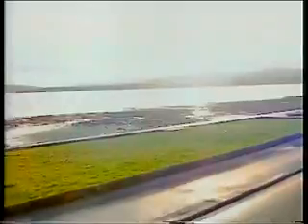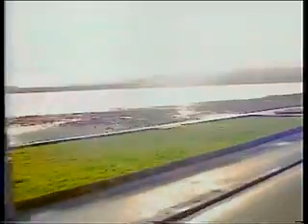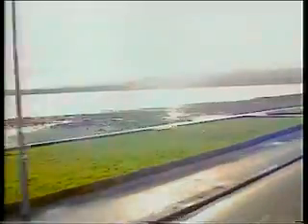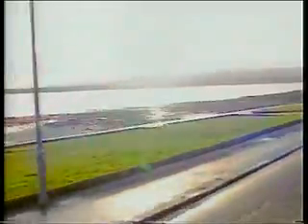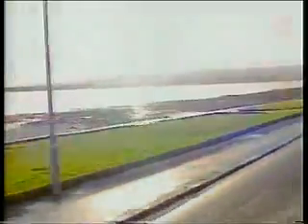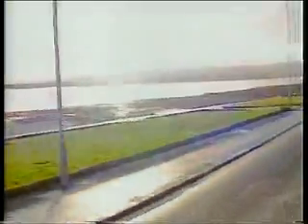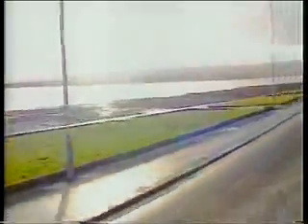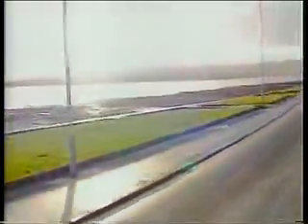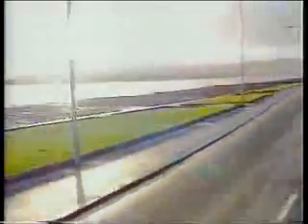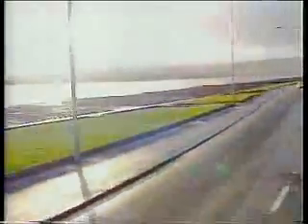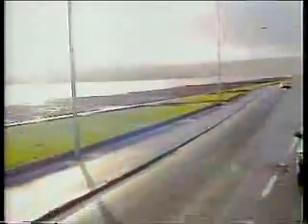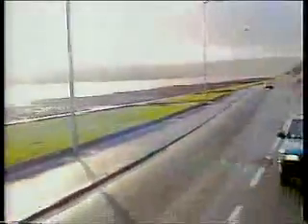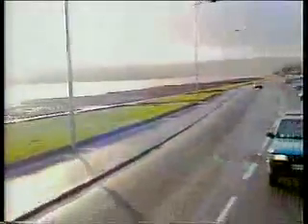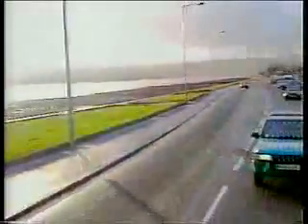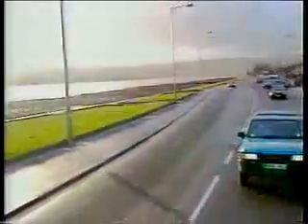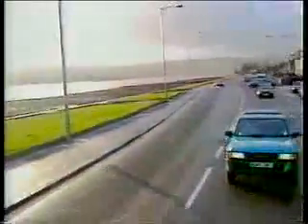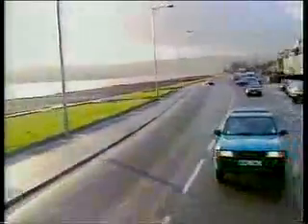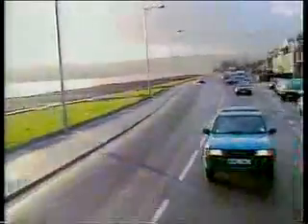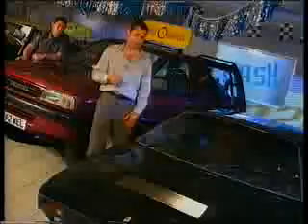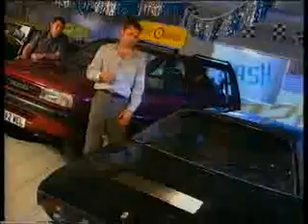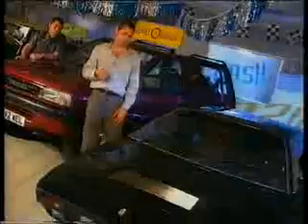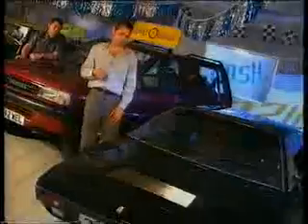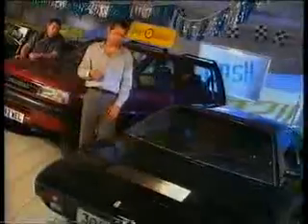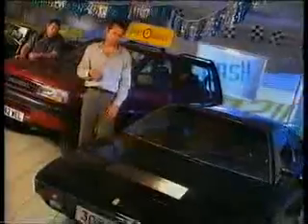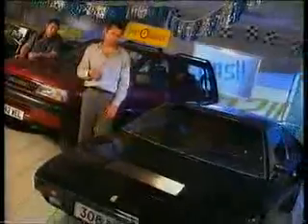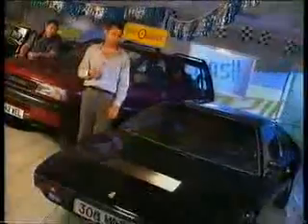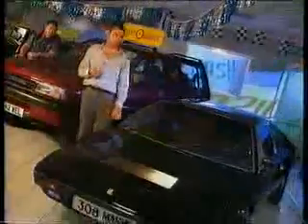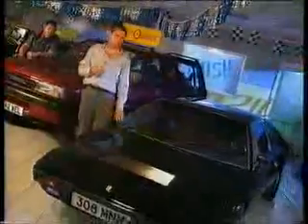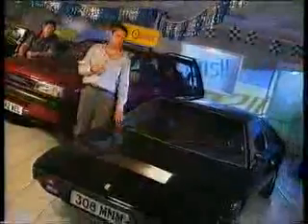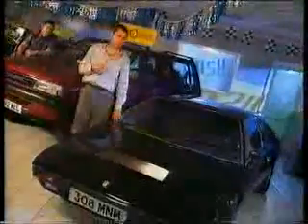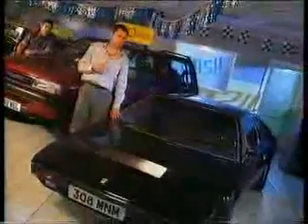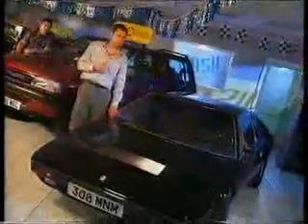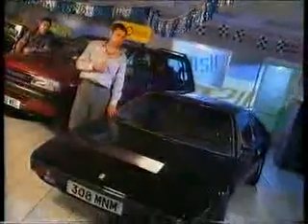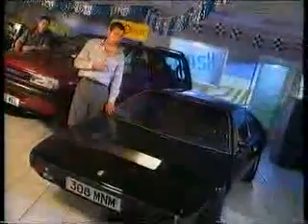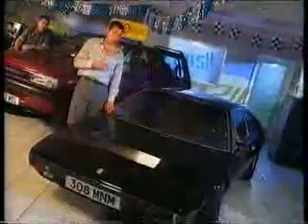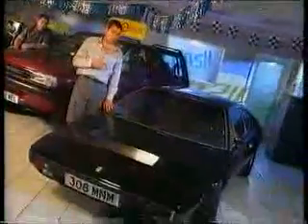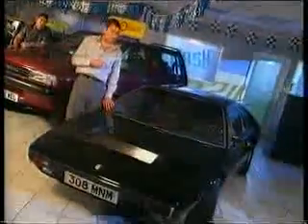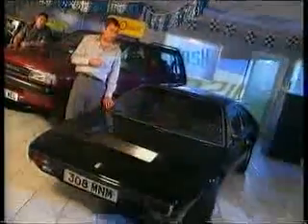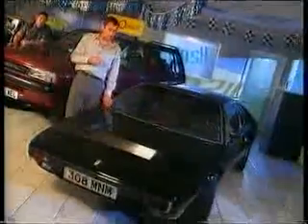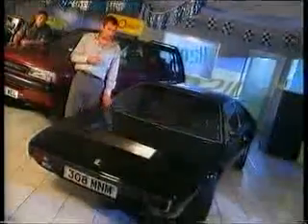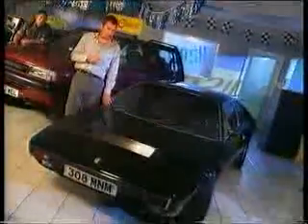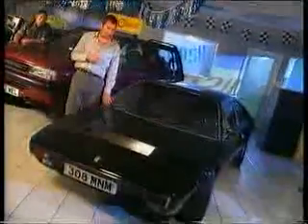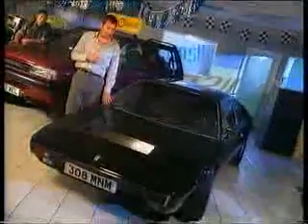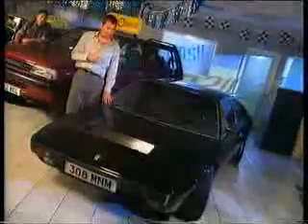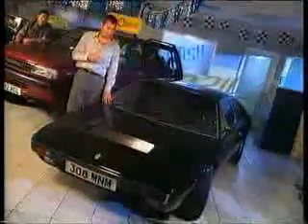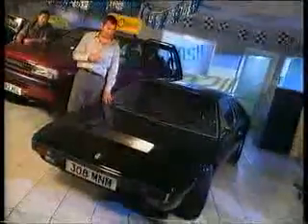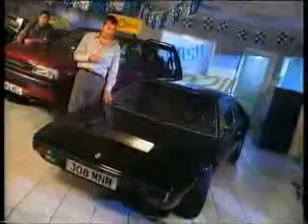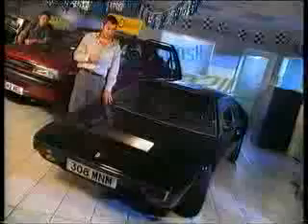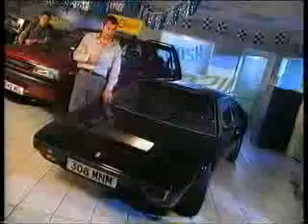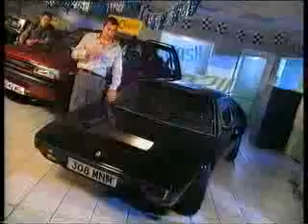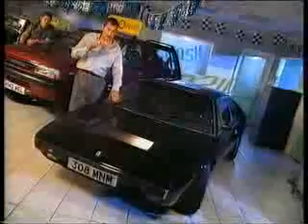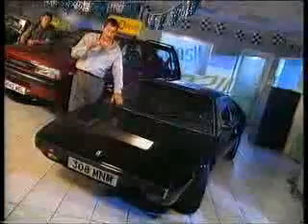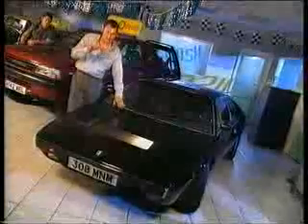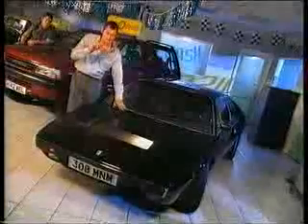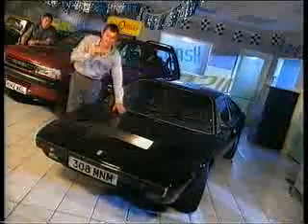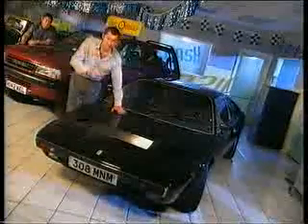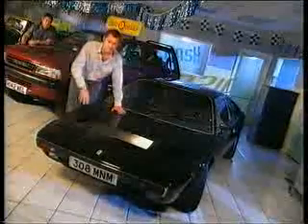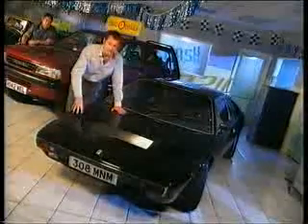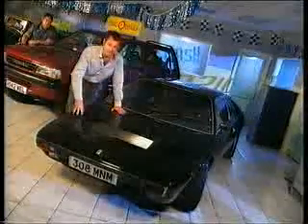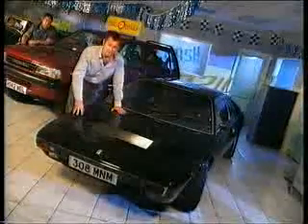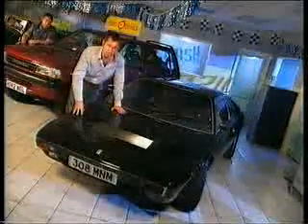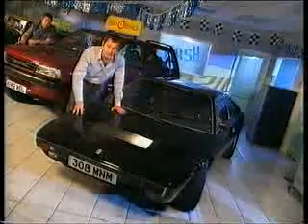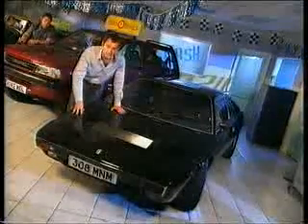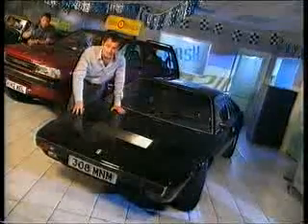Launched in 1991, the Vauxhall... but you thought you could never afford it? Then think again, and this is how you do it.